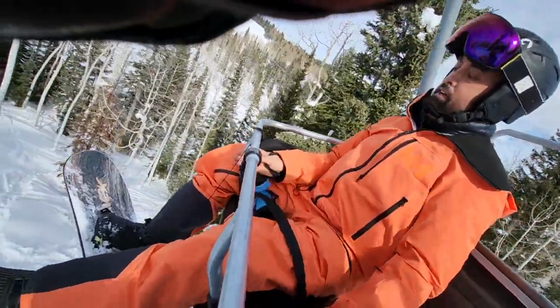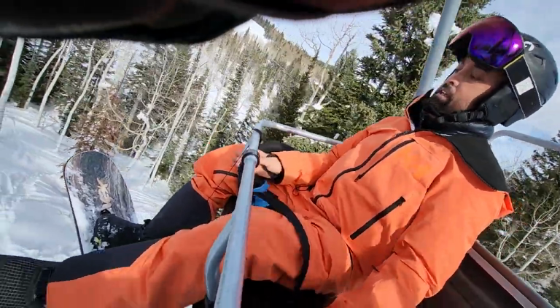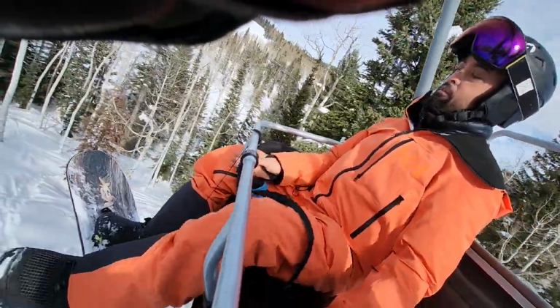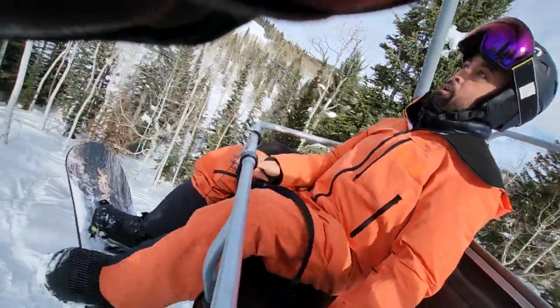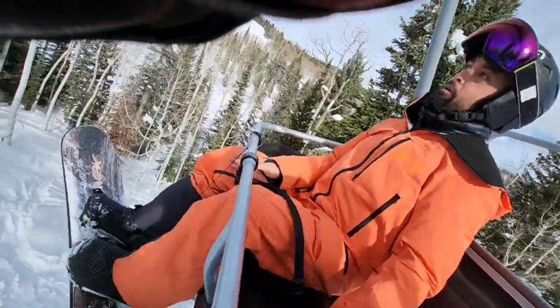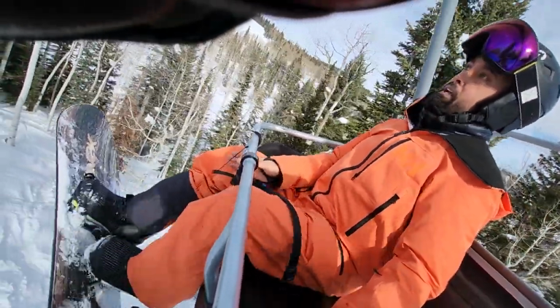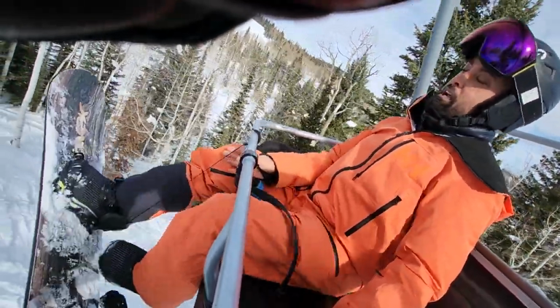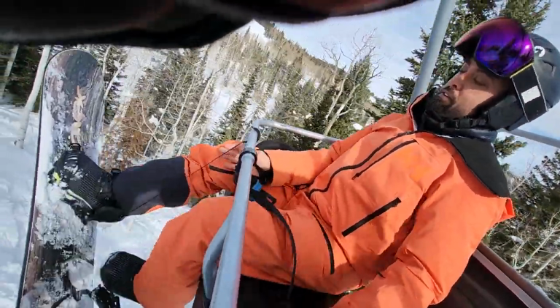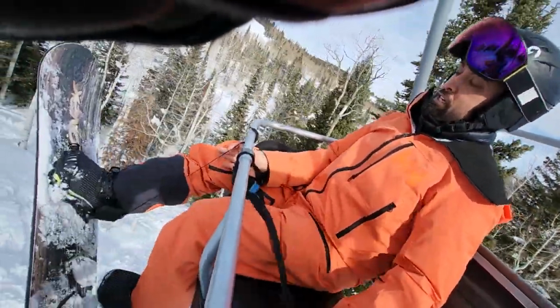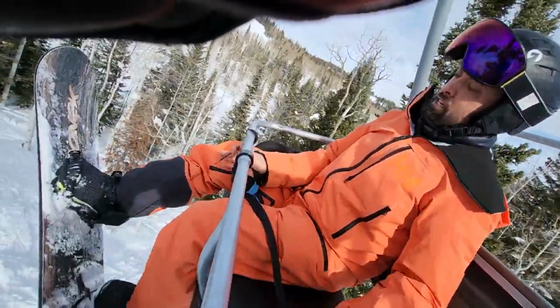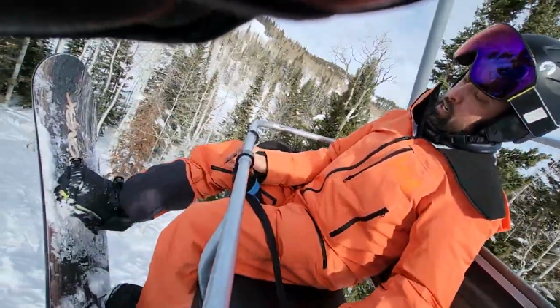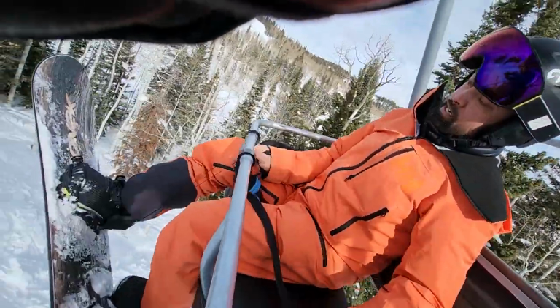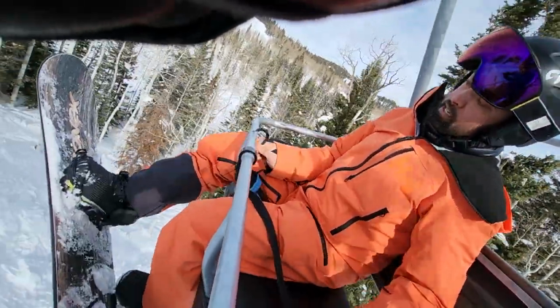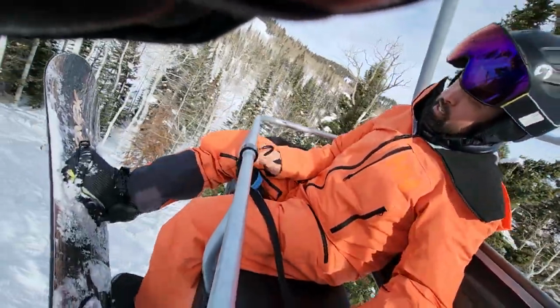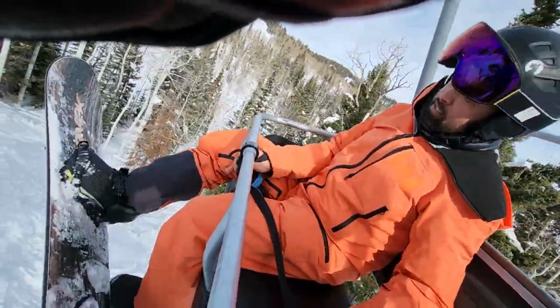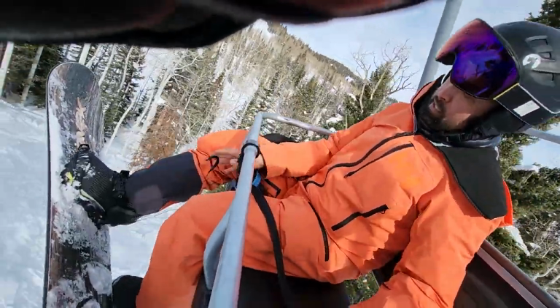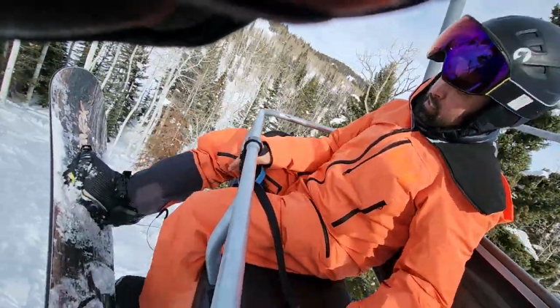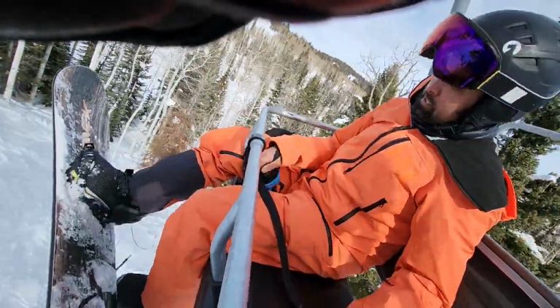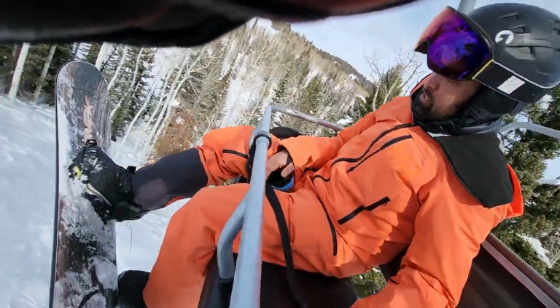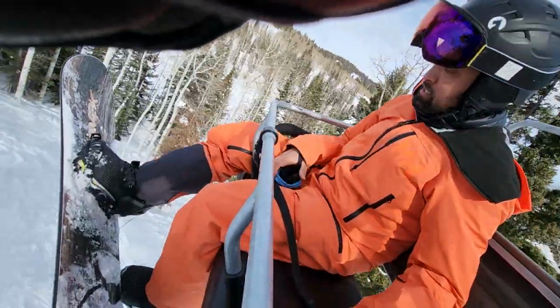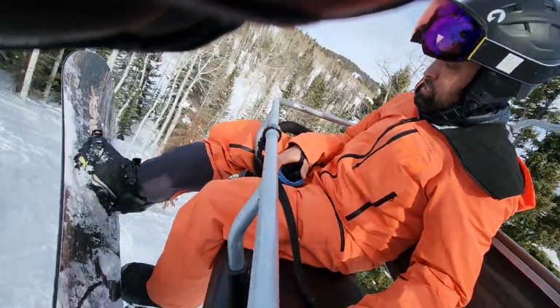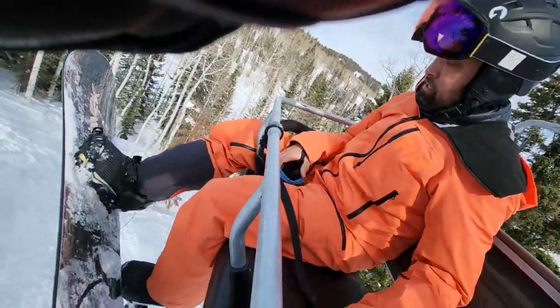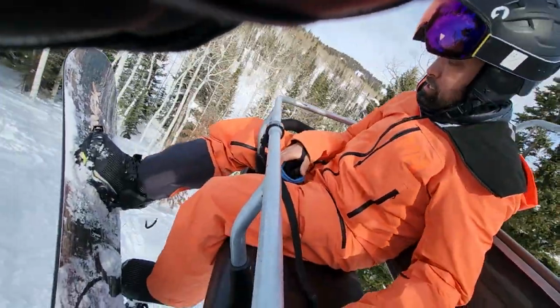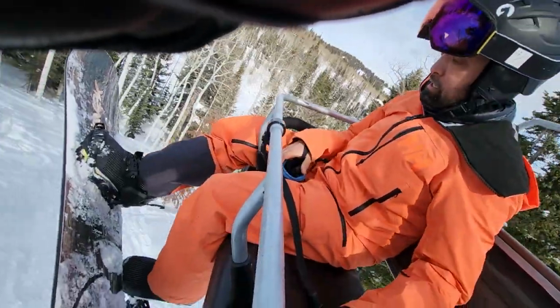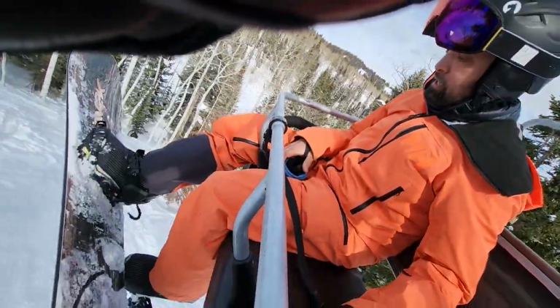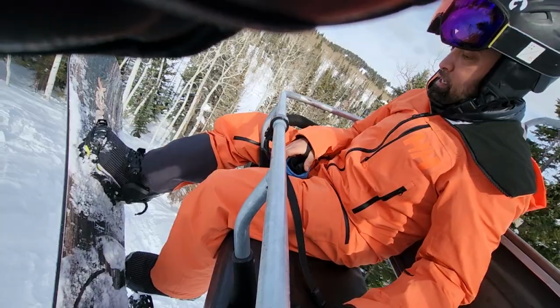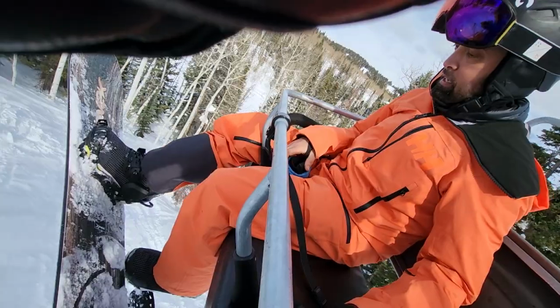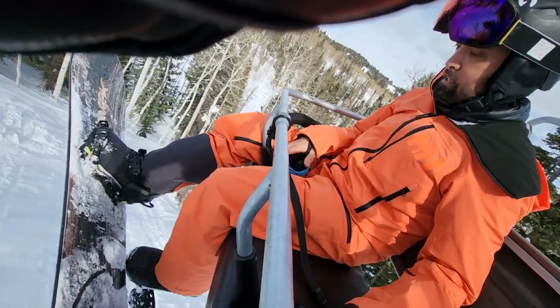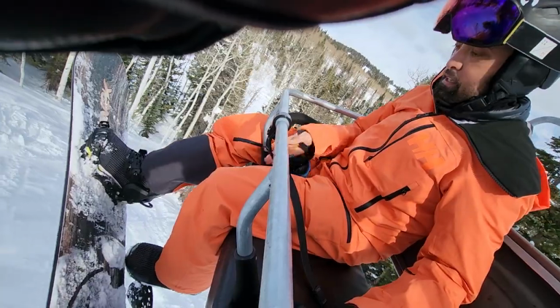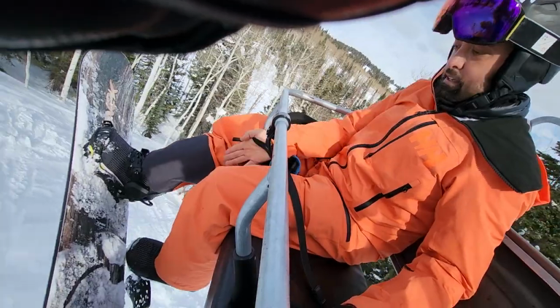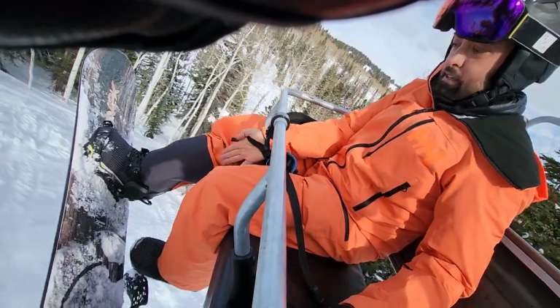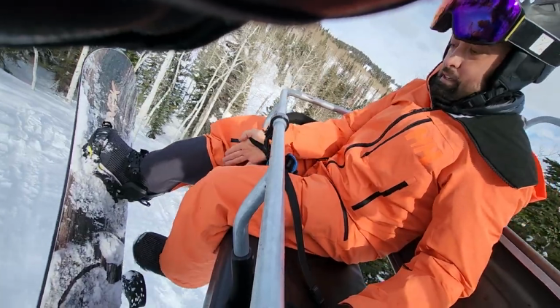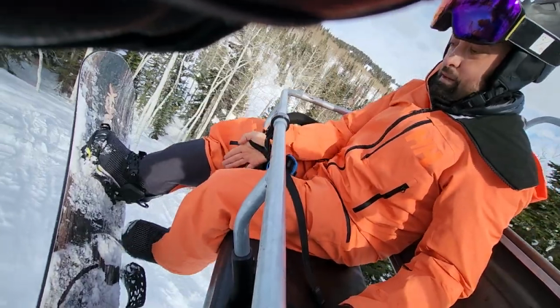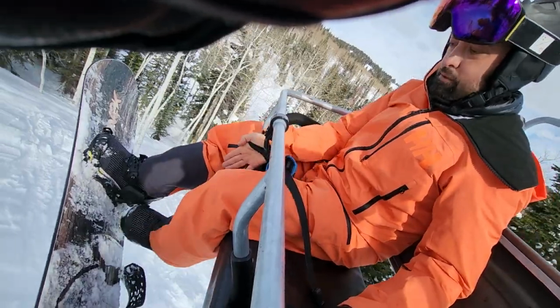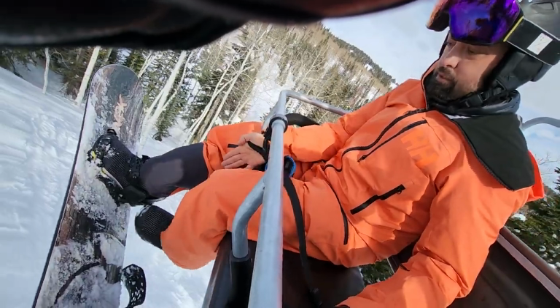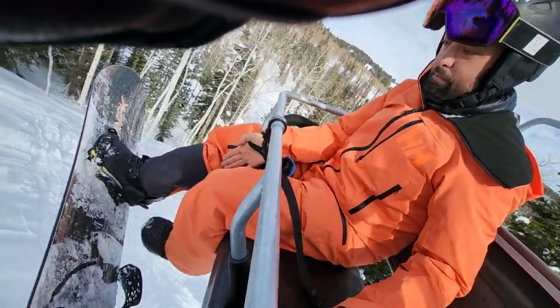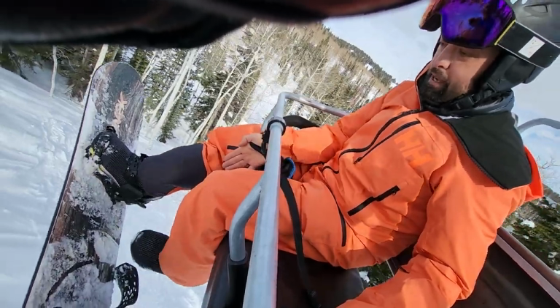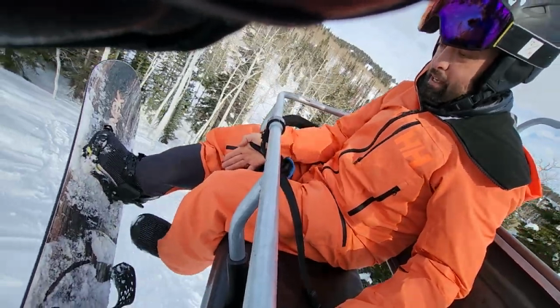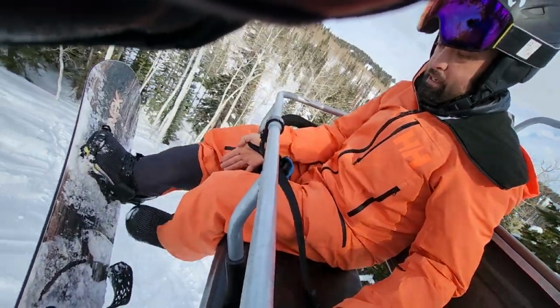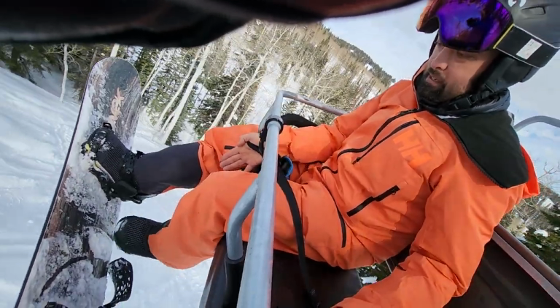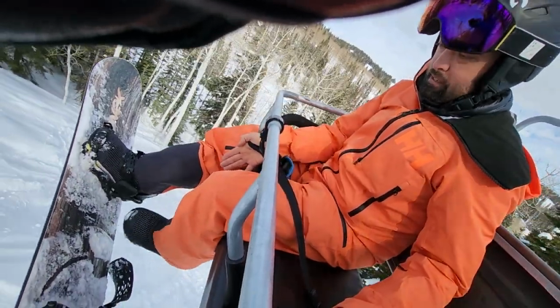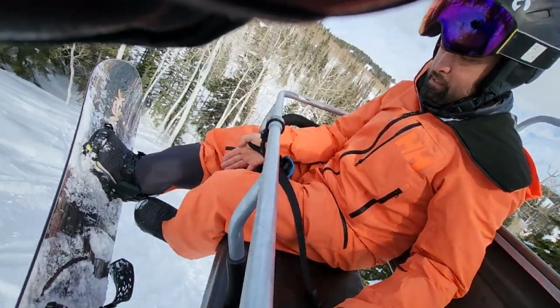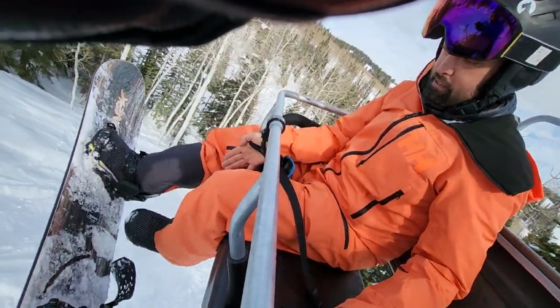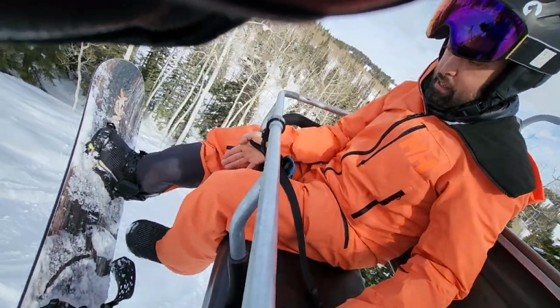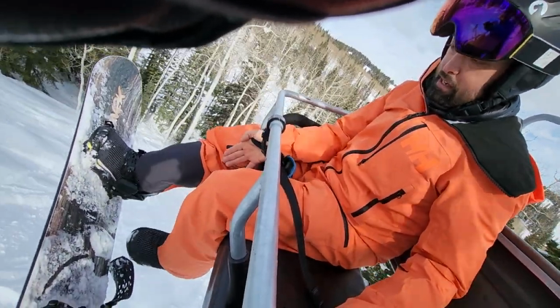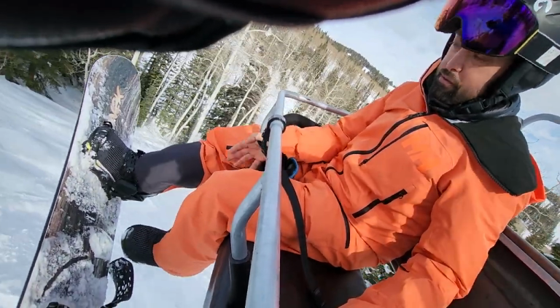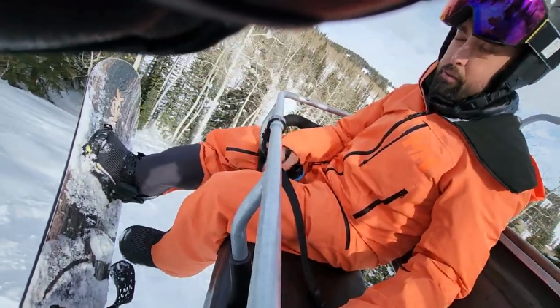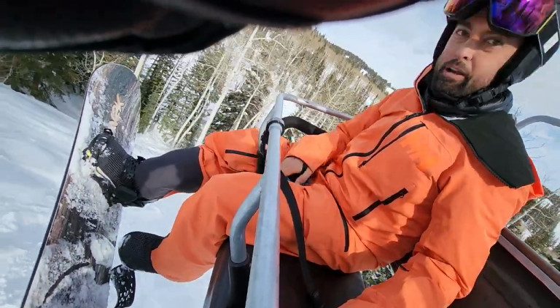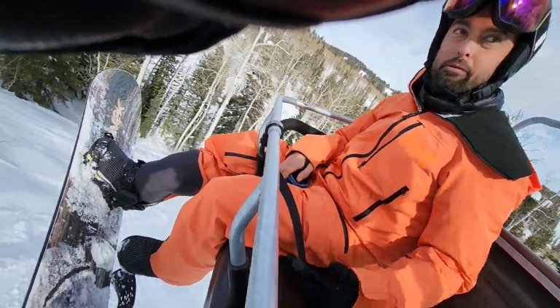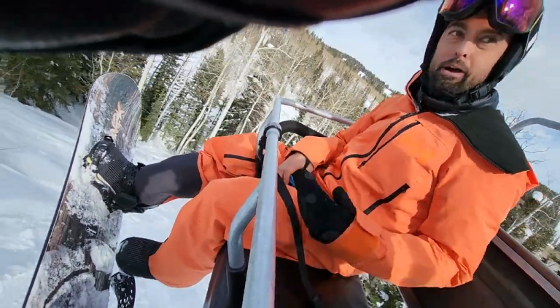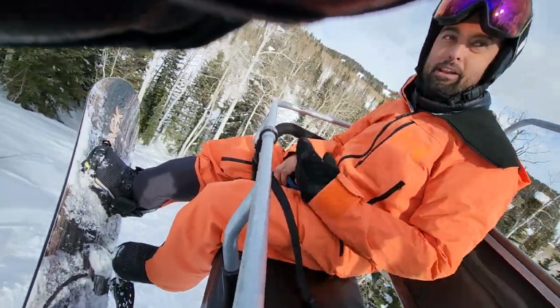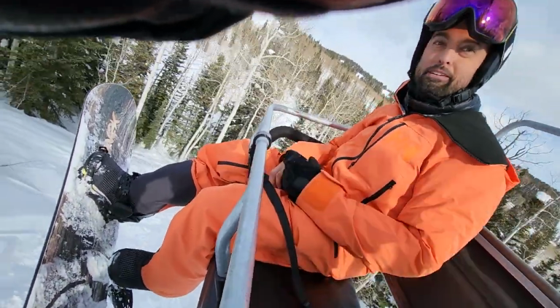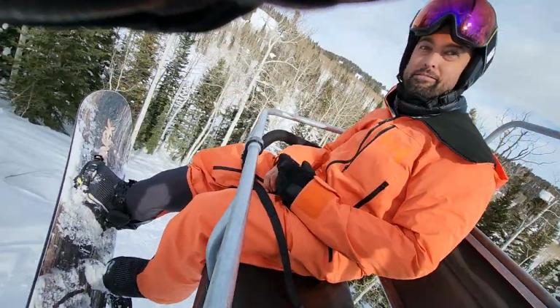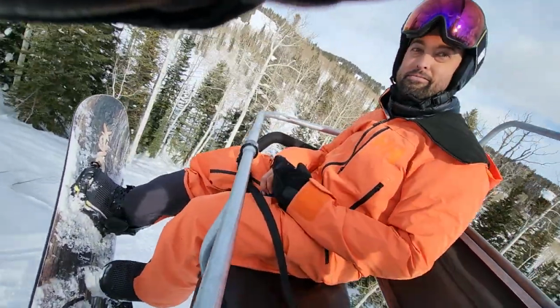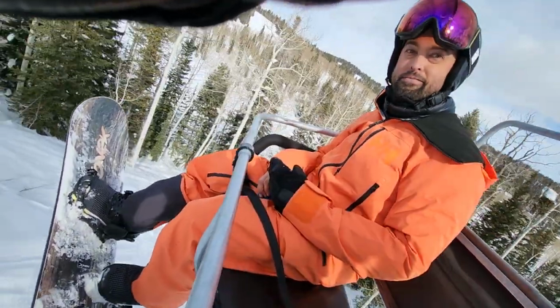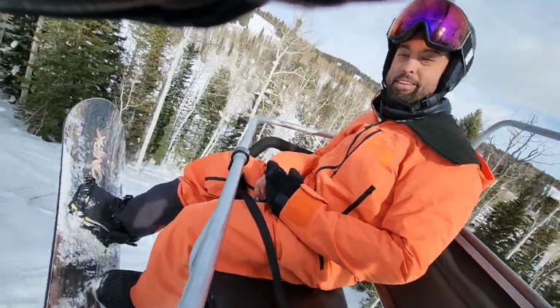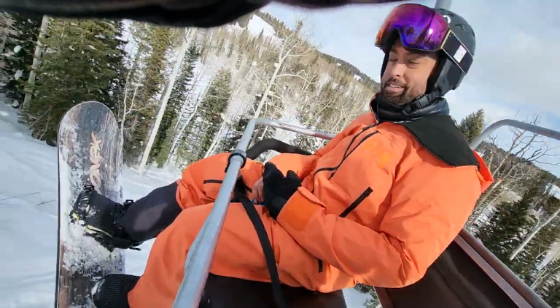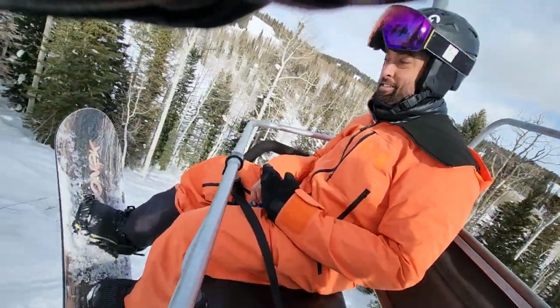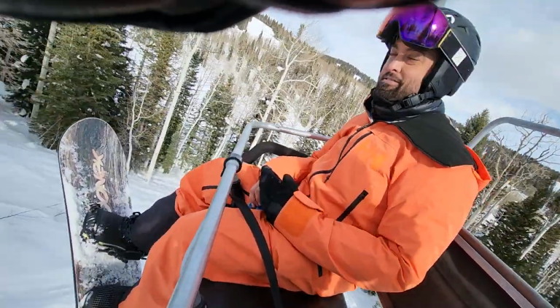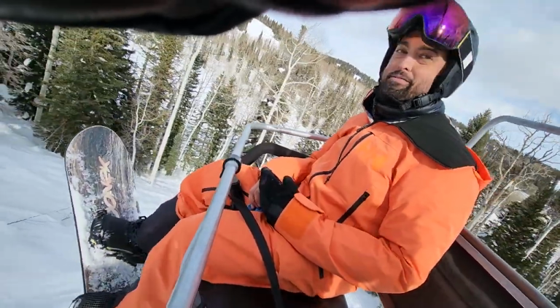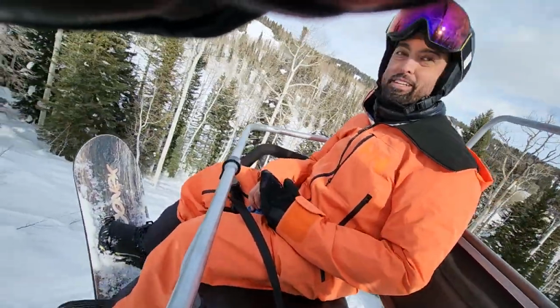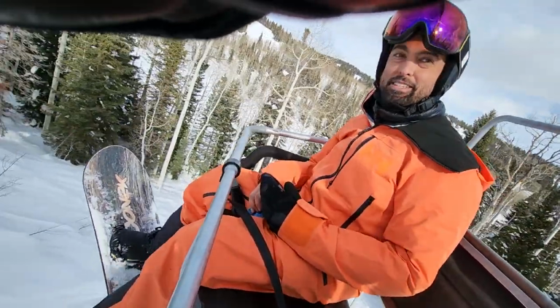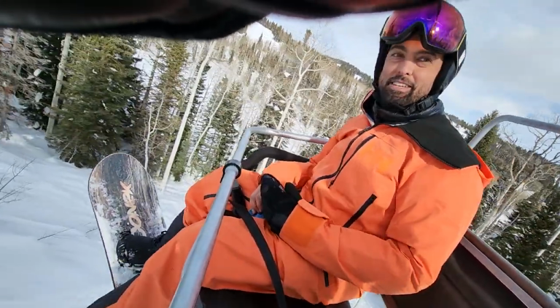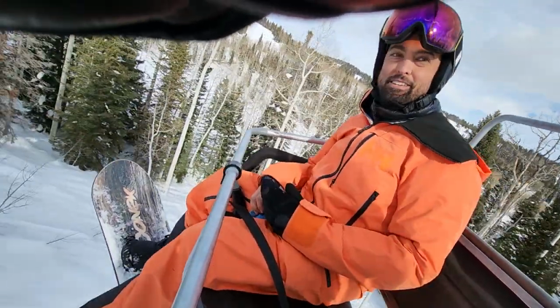And then when I want to get off the chair, just unhook it, cable's right back in, and we're ready to ride. That's it.